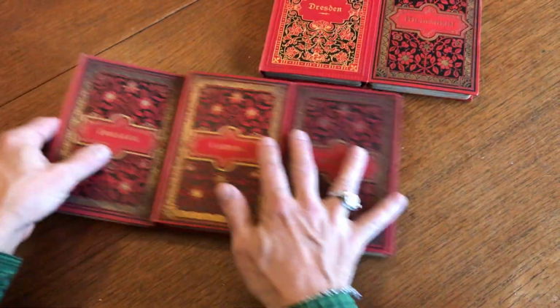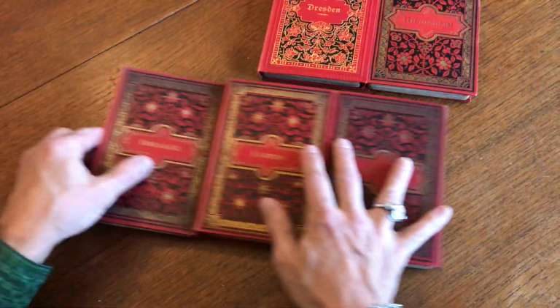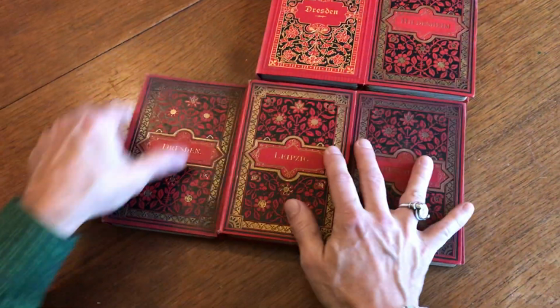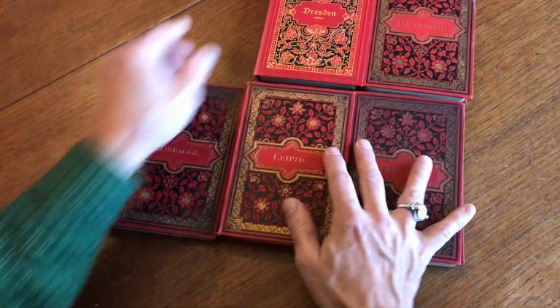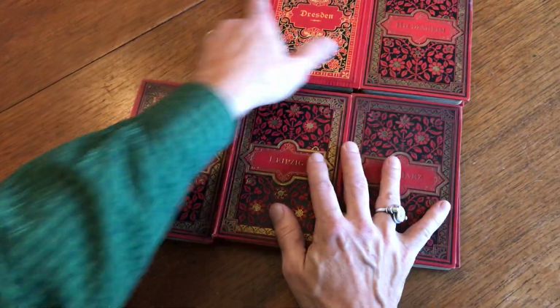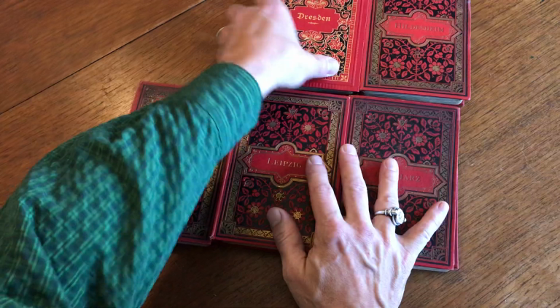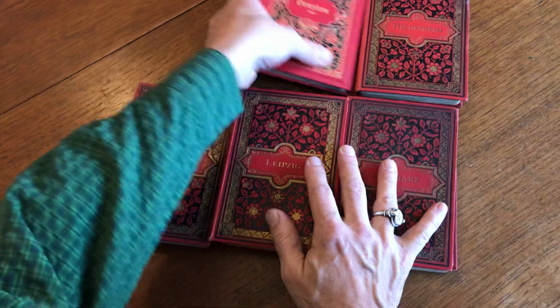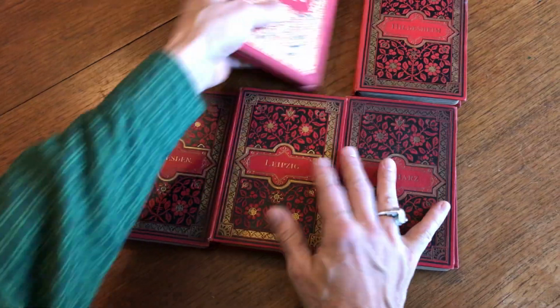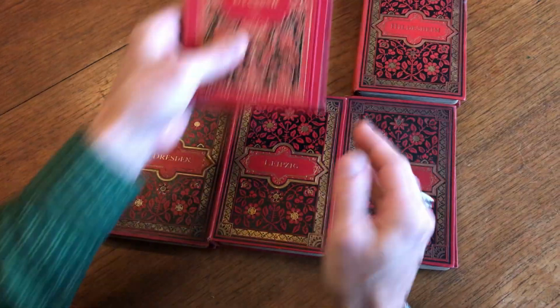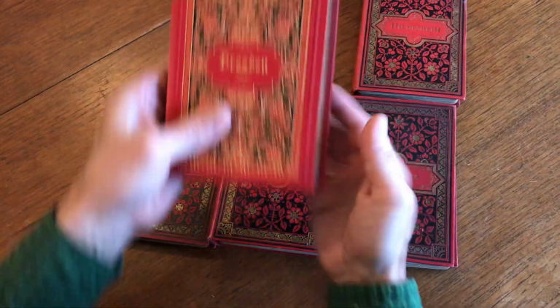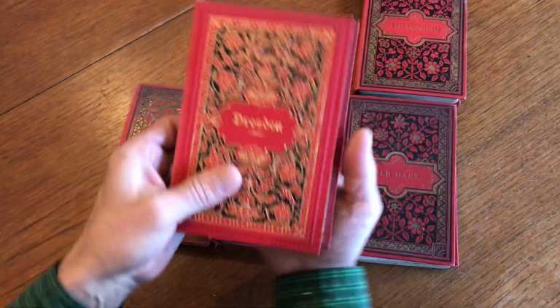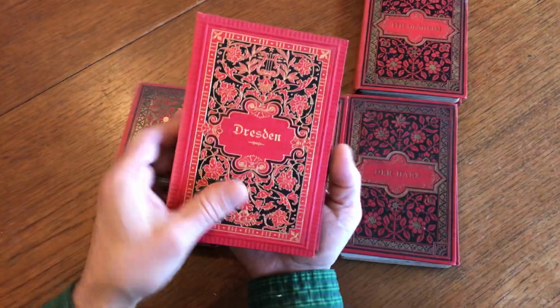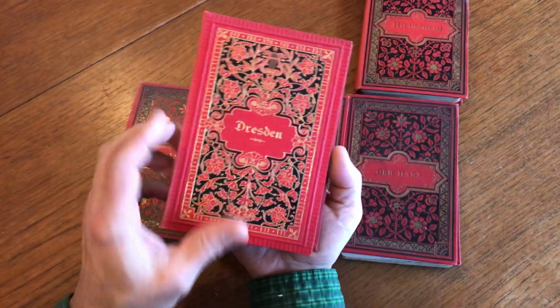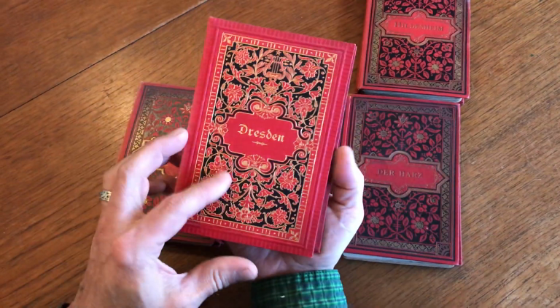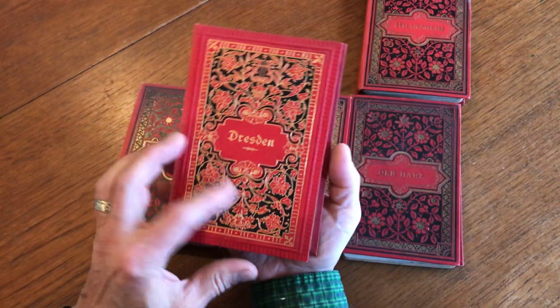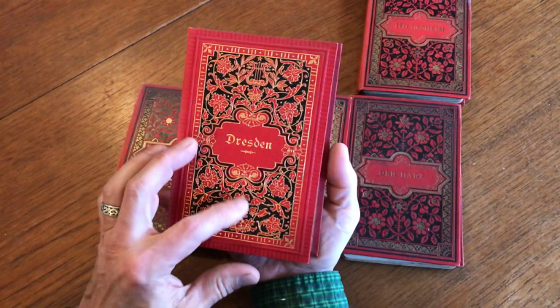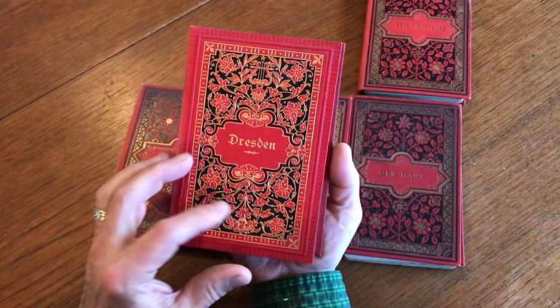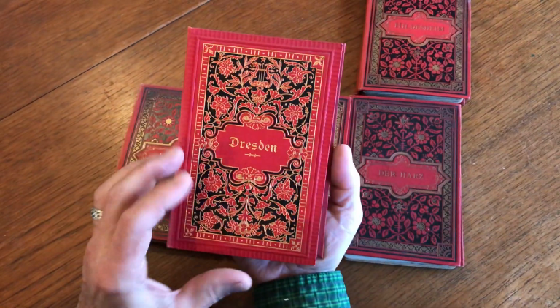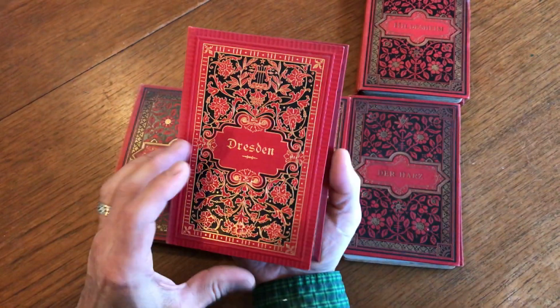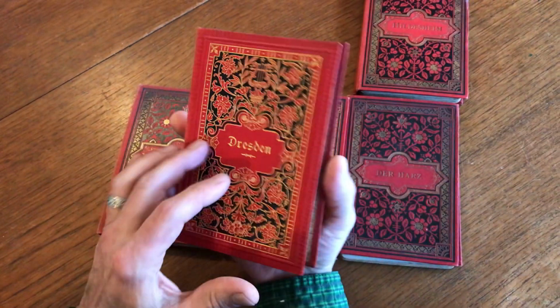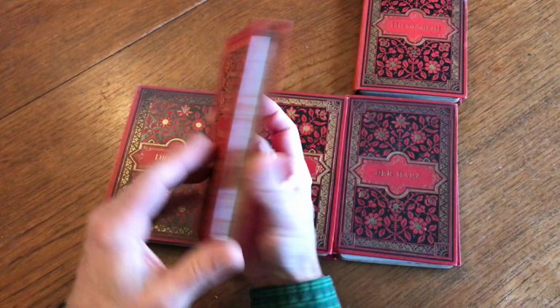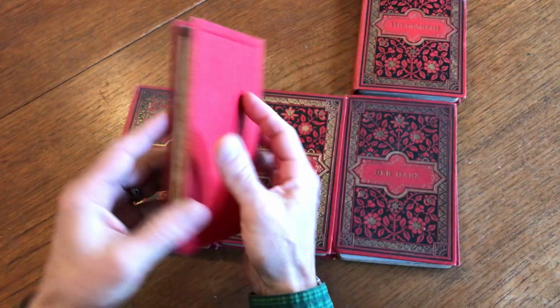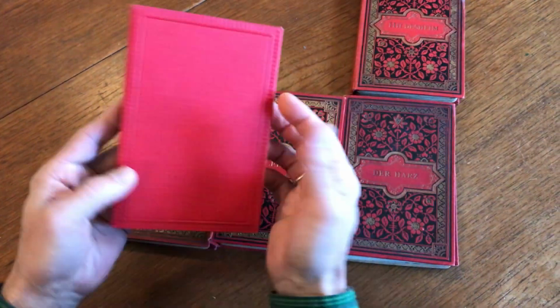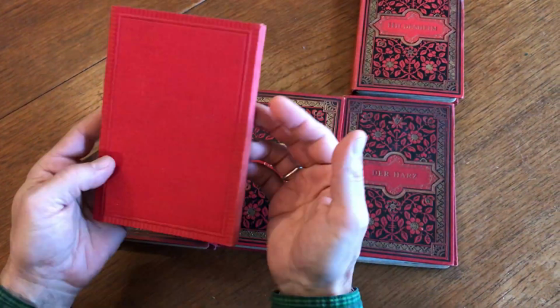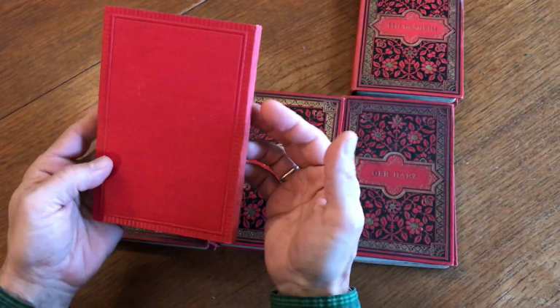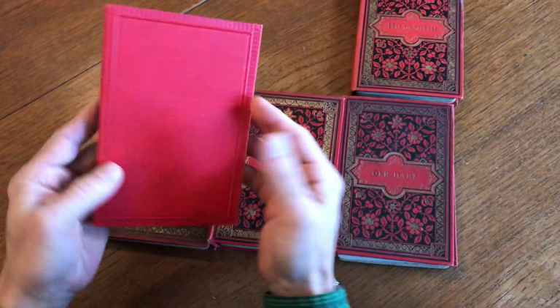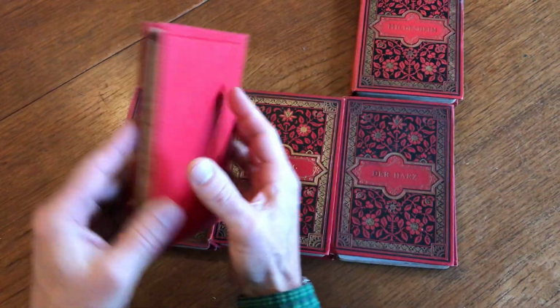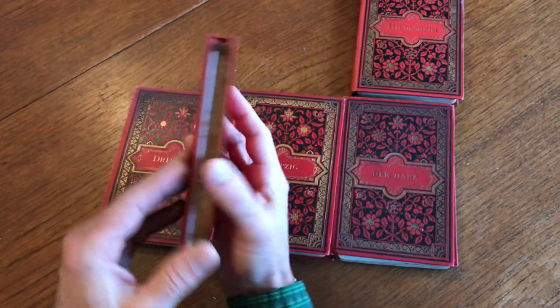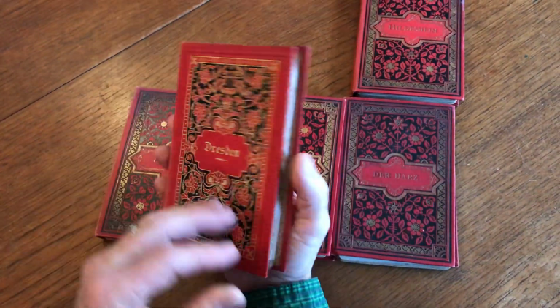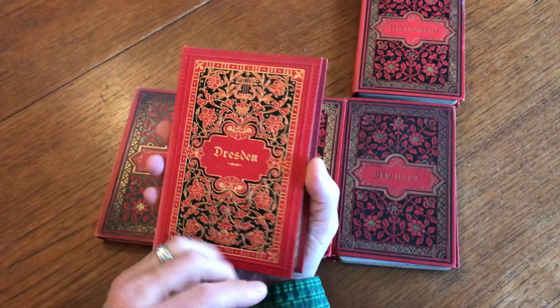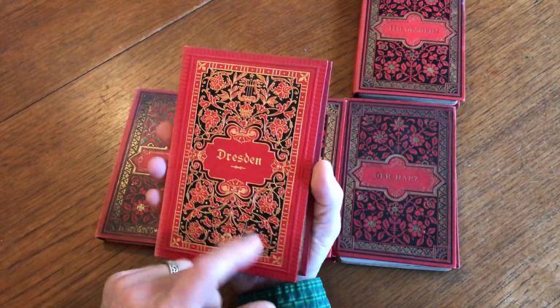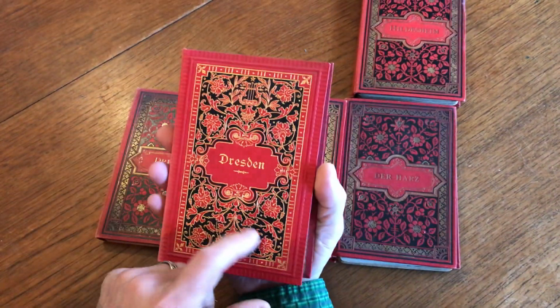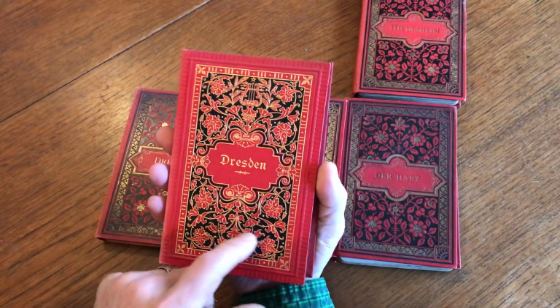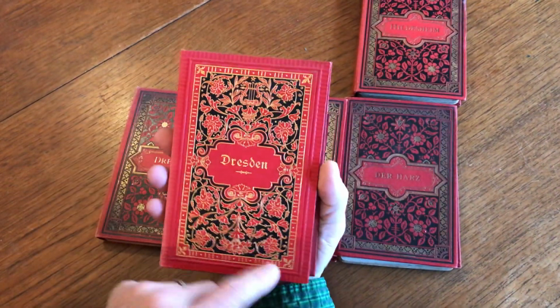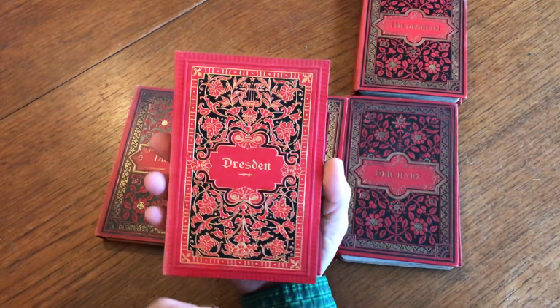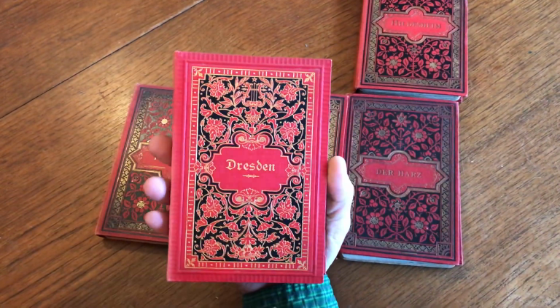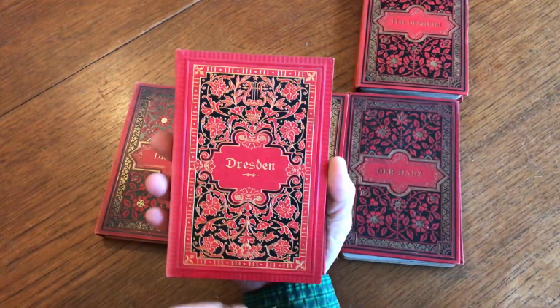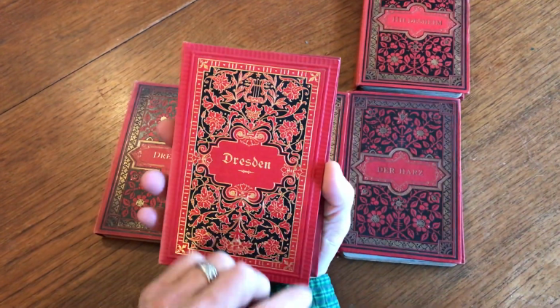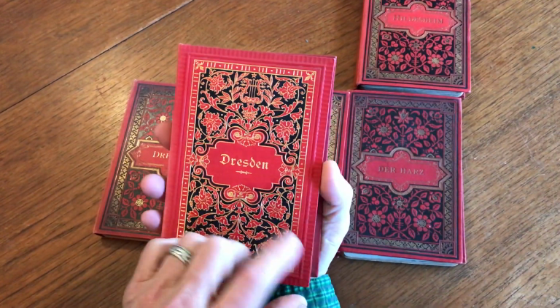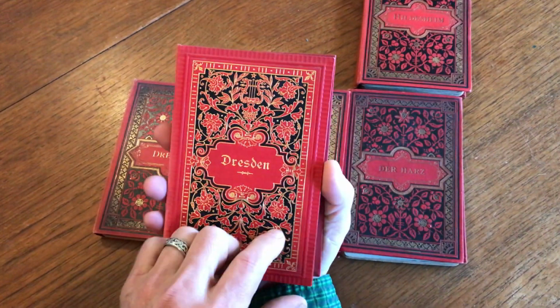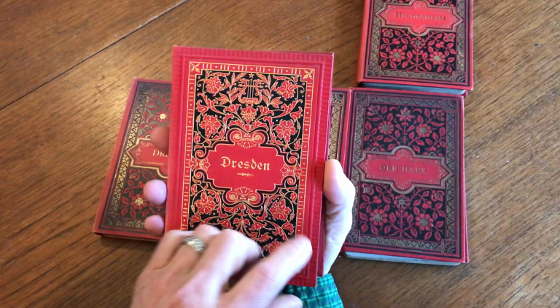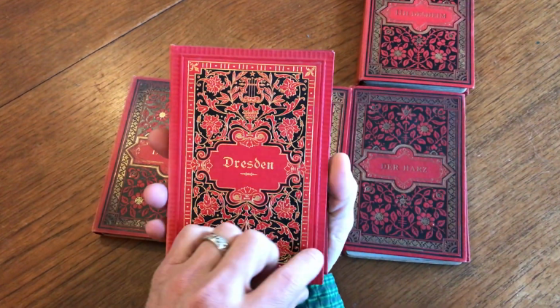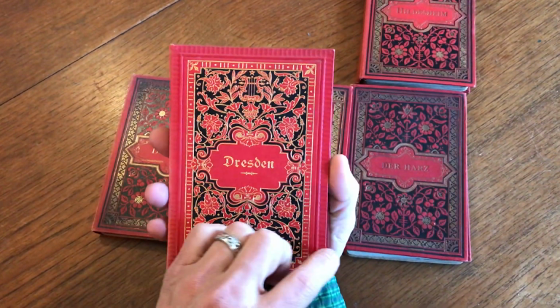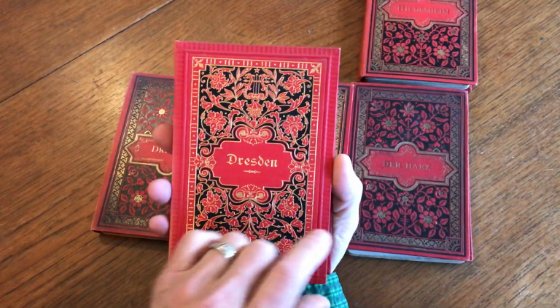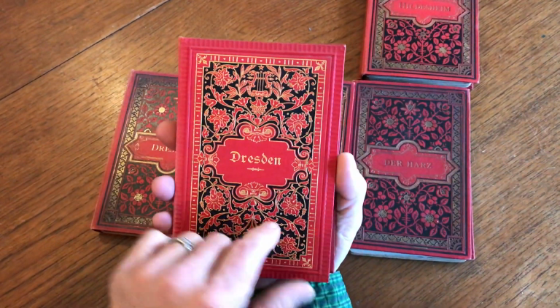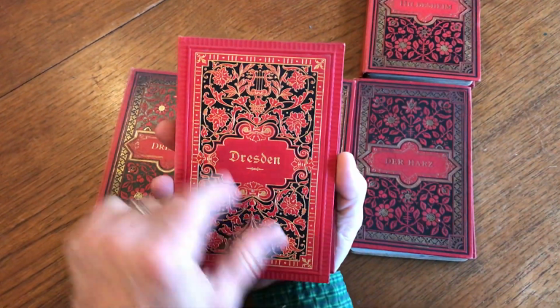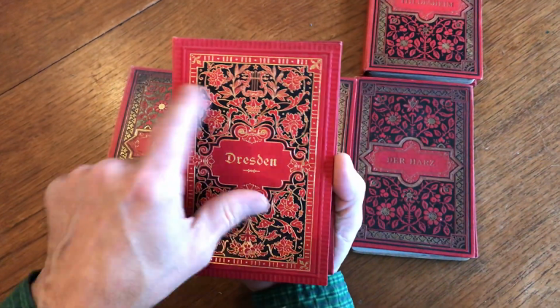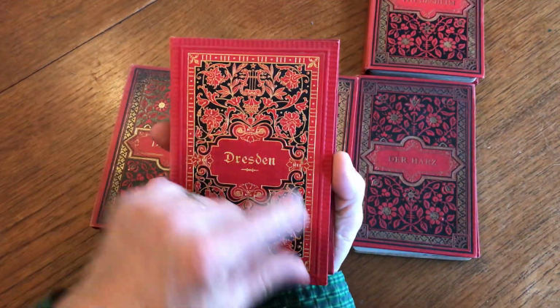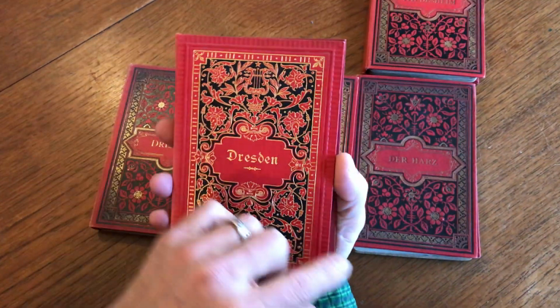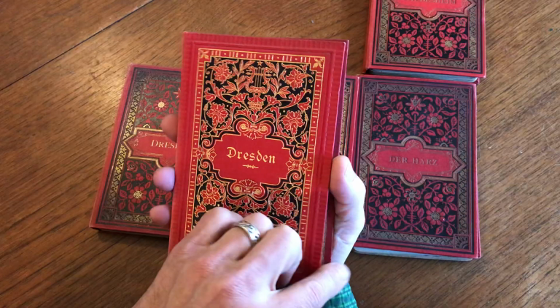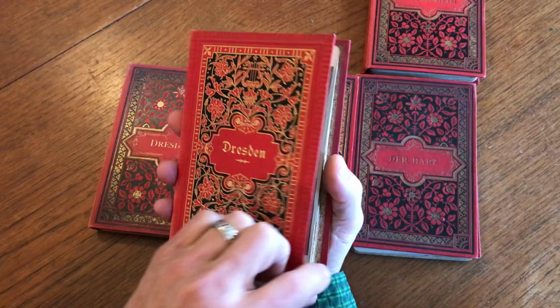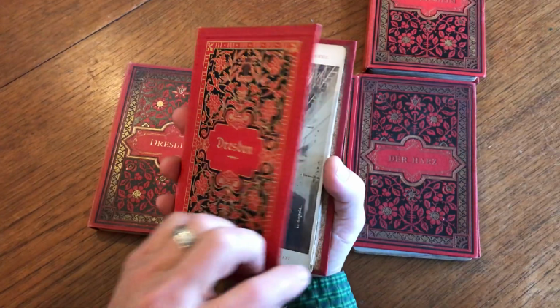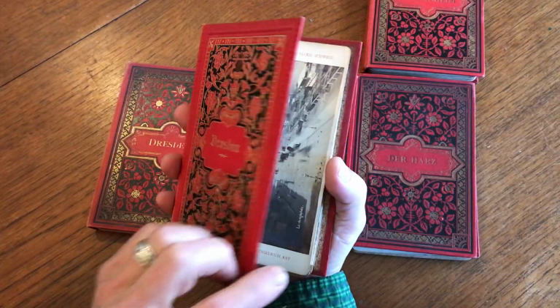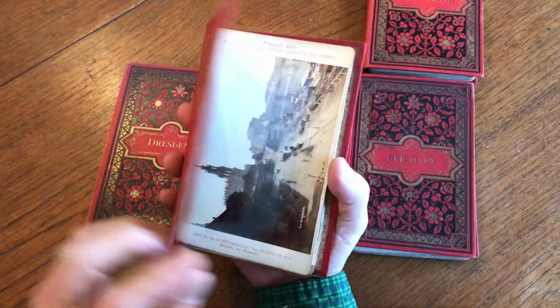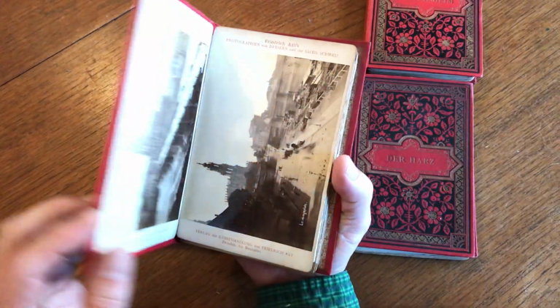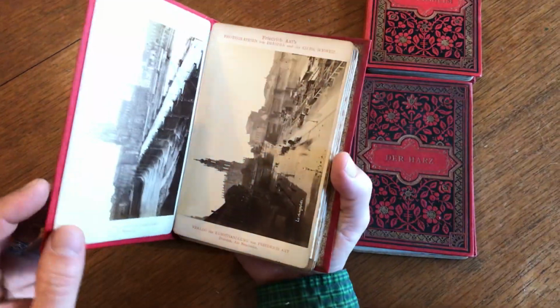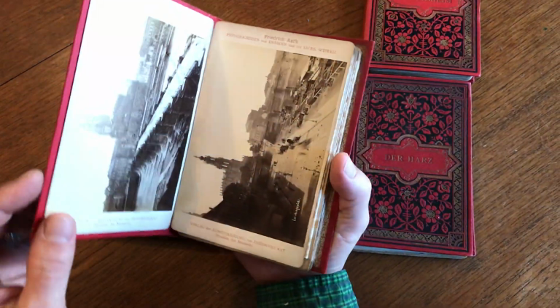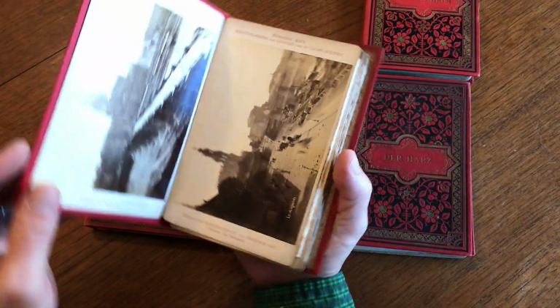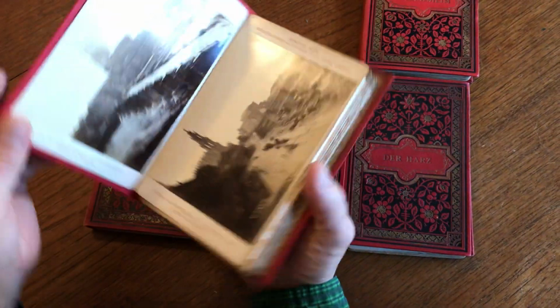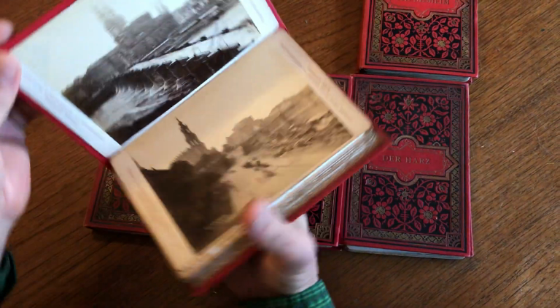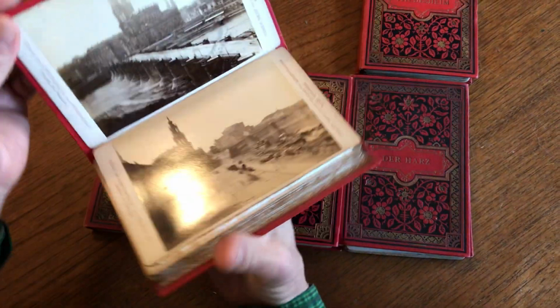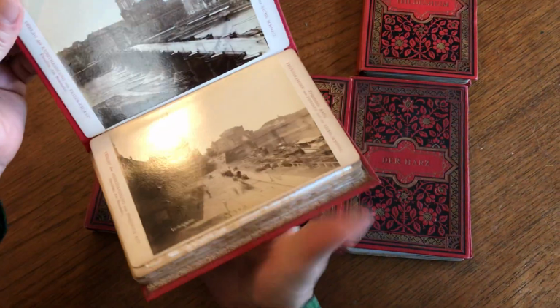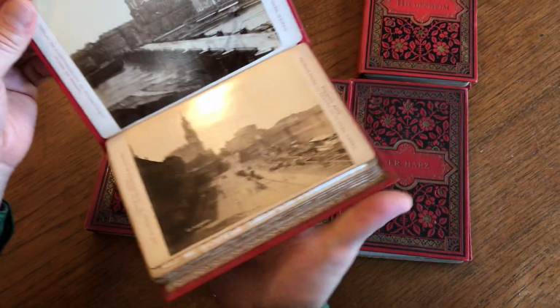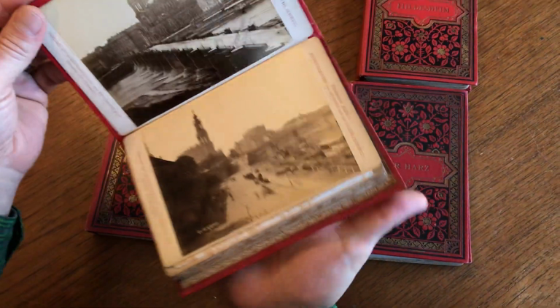And so there's Dresden. Look at this — this is a remarkable survival. A cover like that in gilt ornate. Looks almost like new.